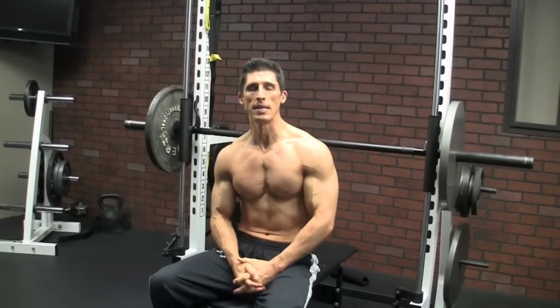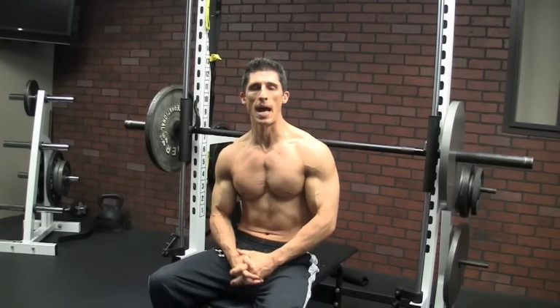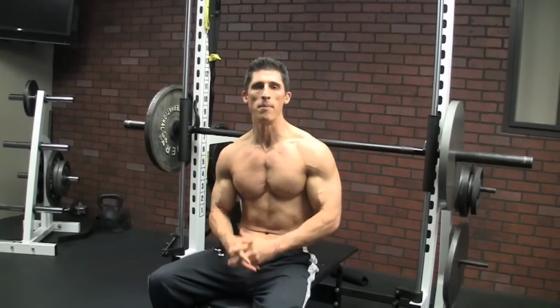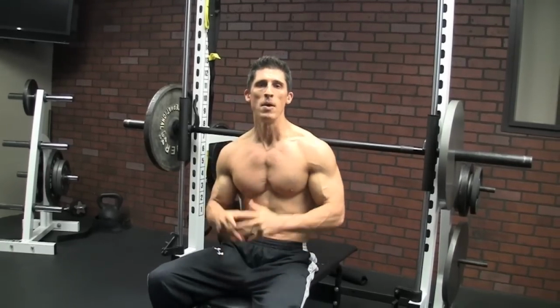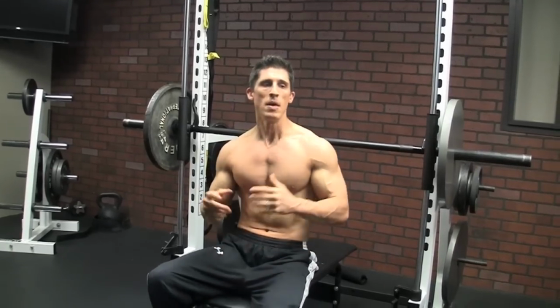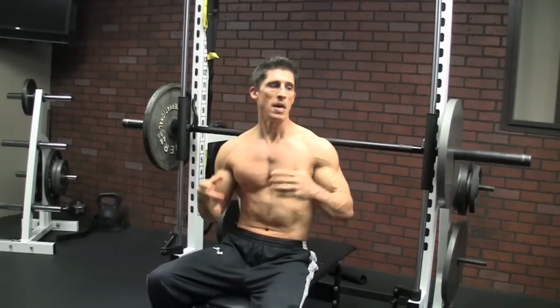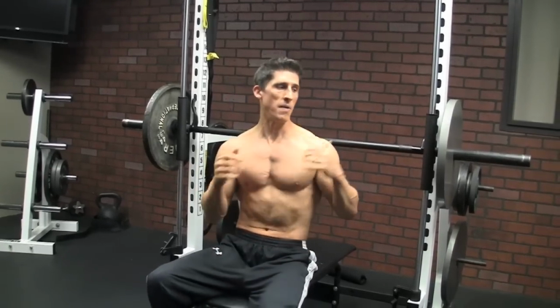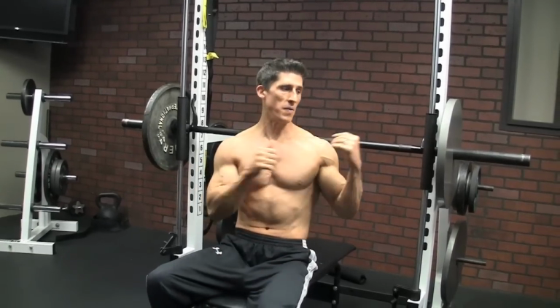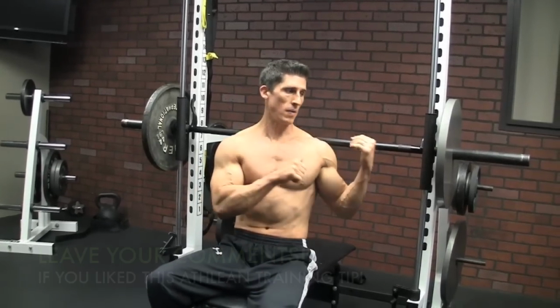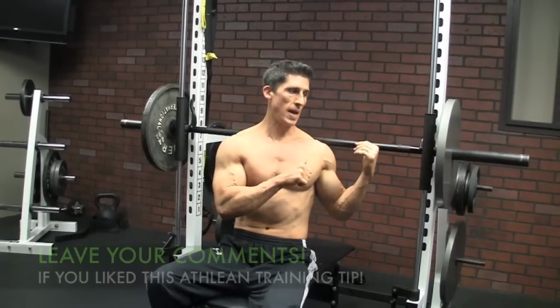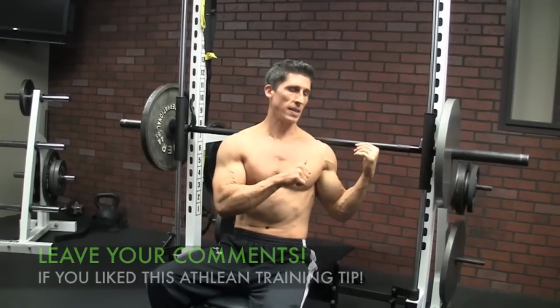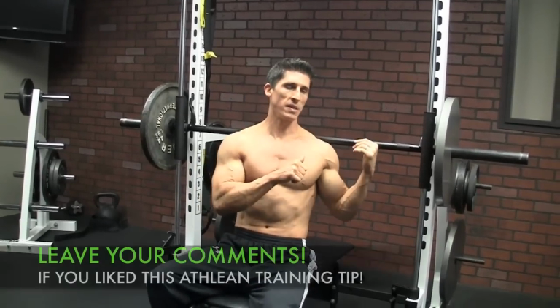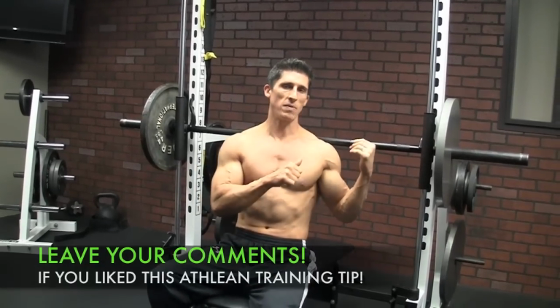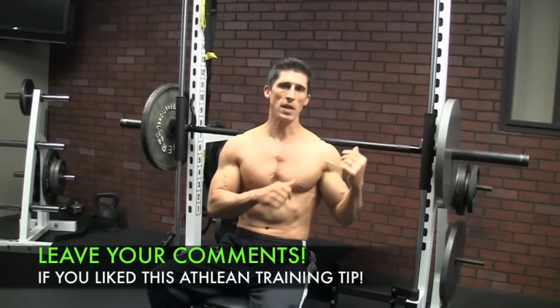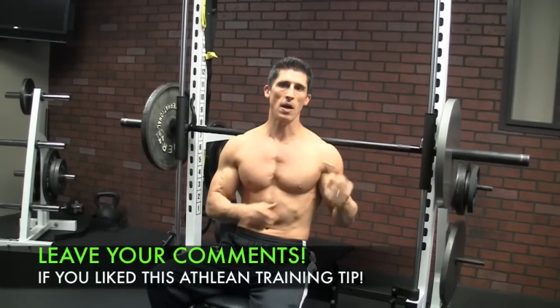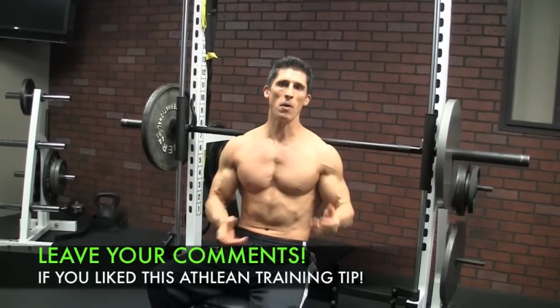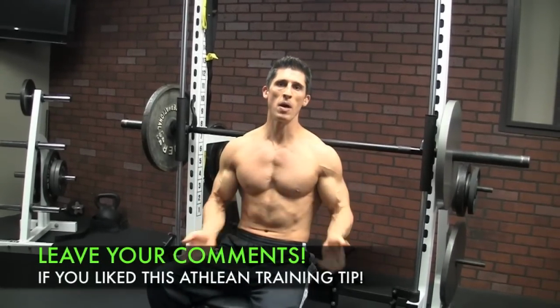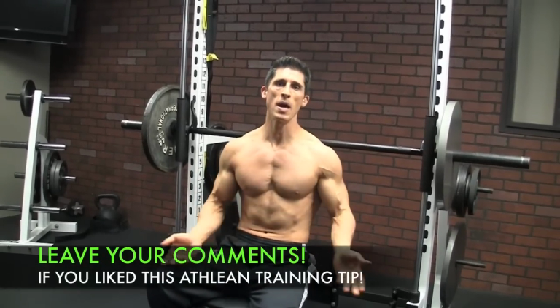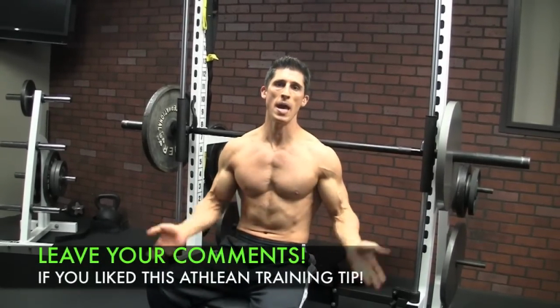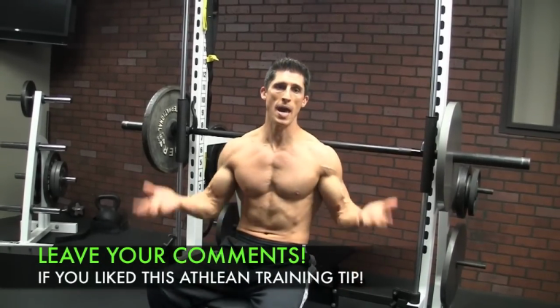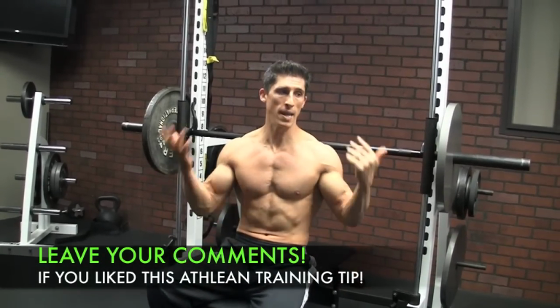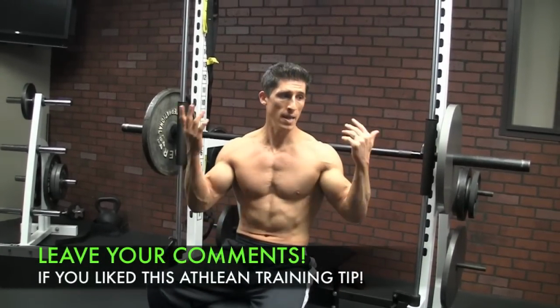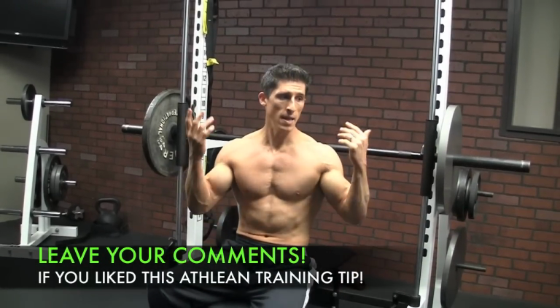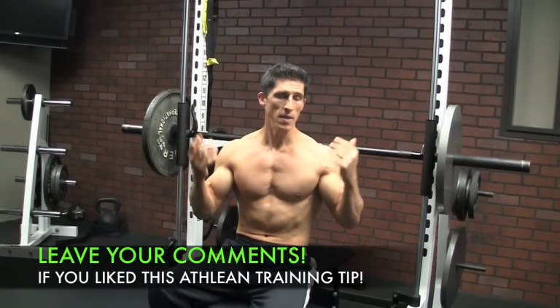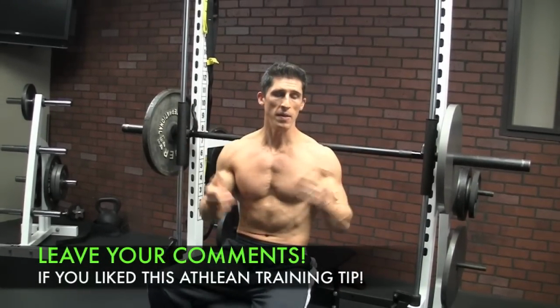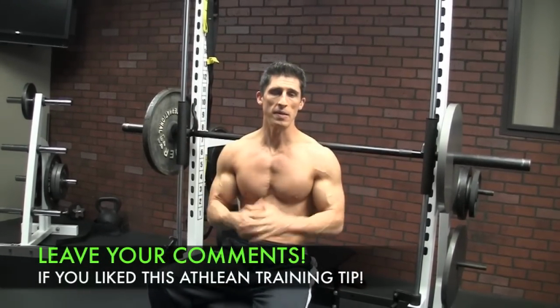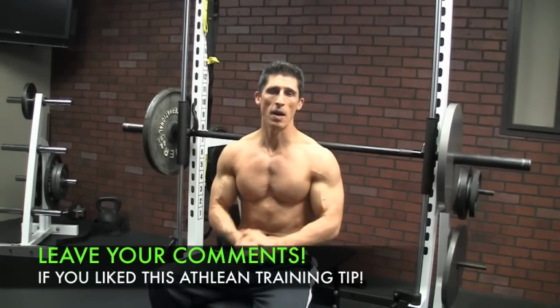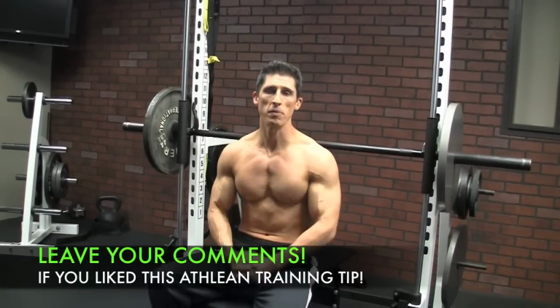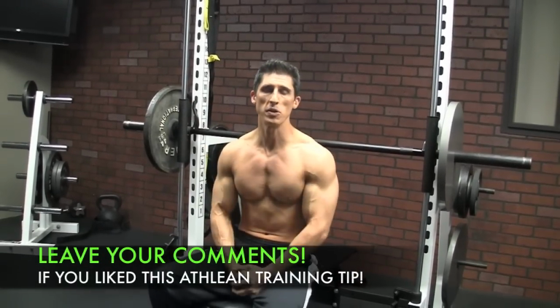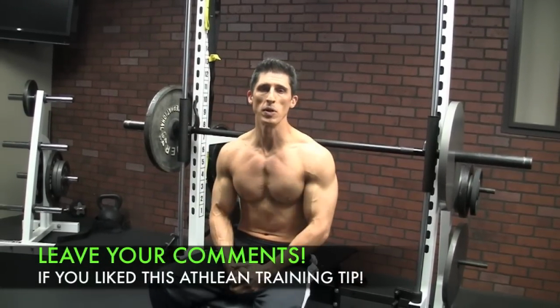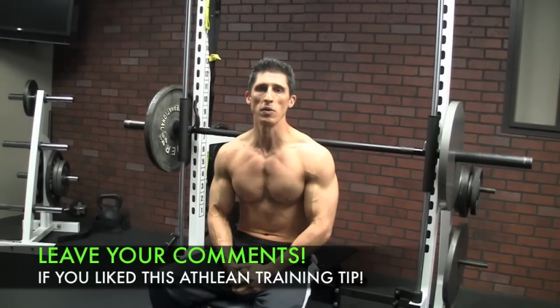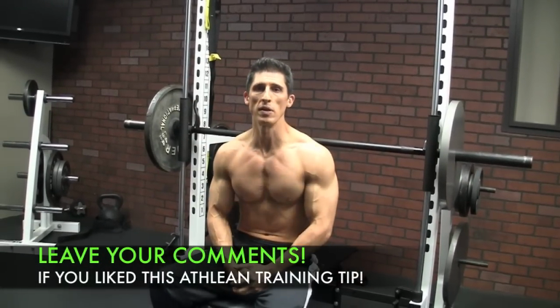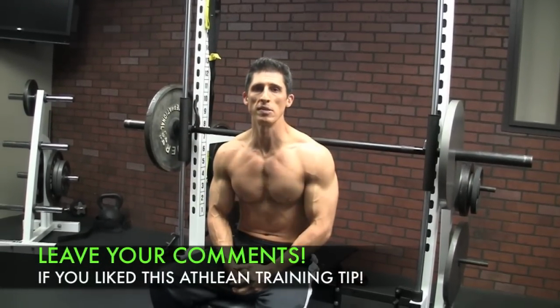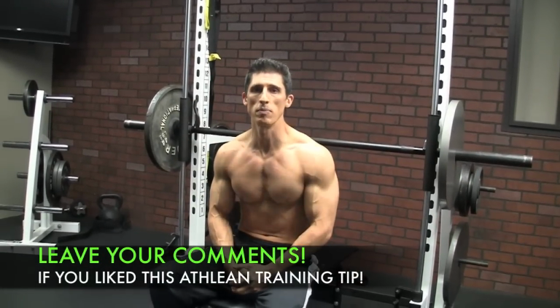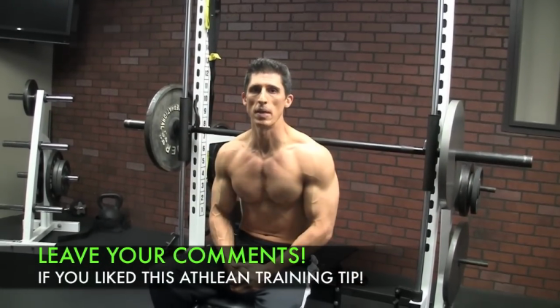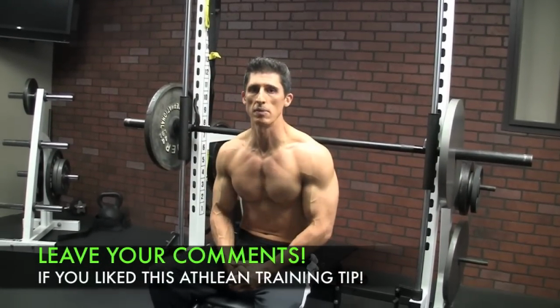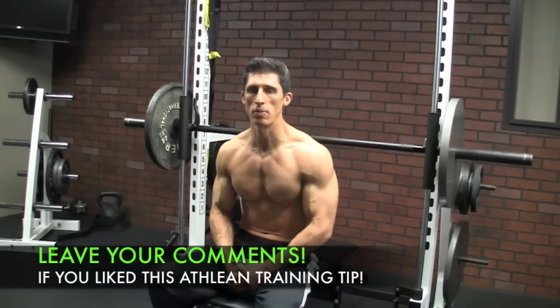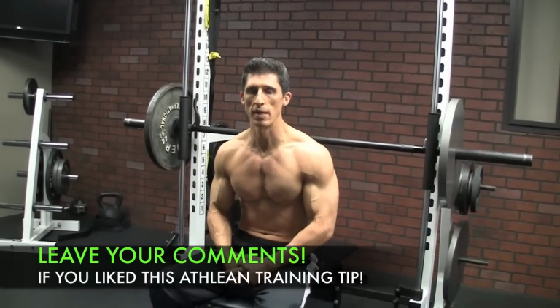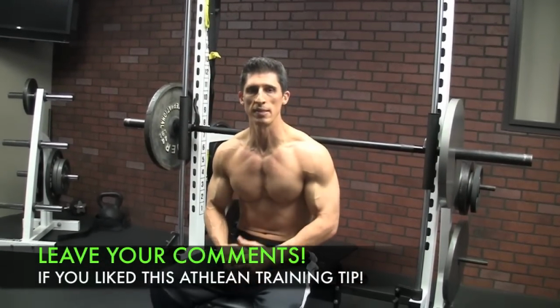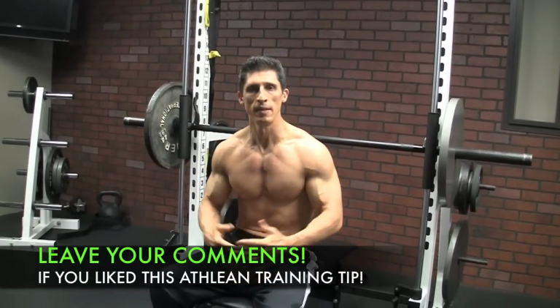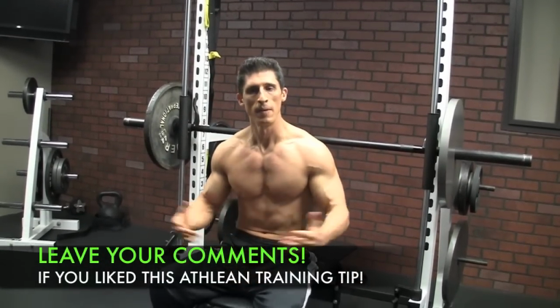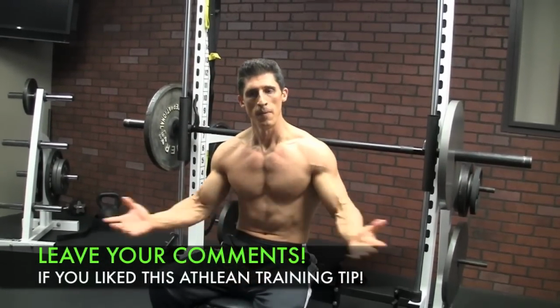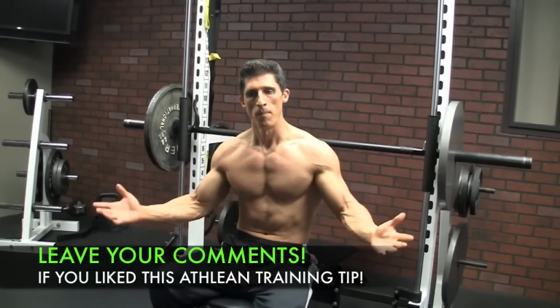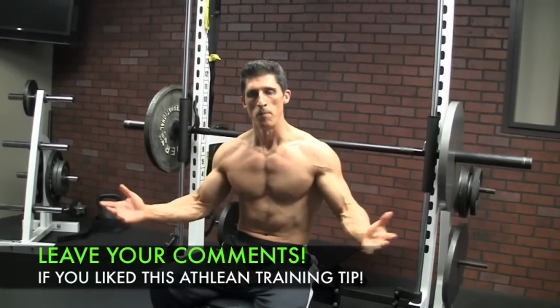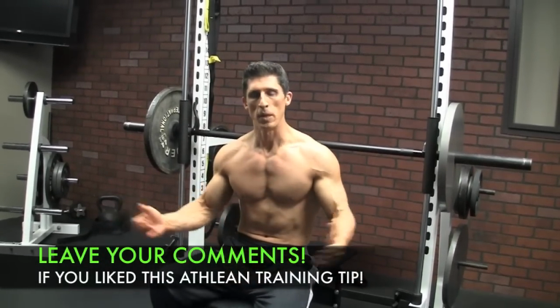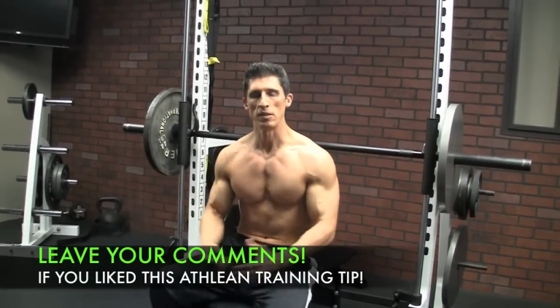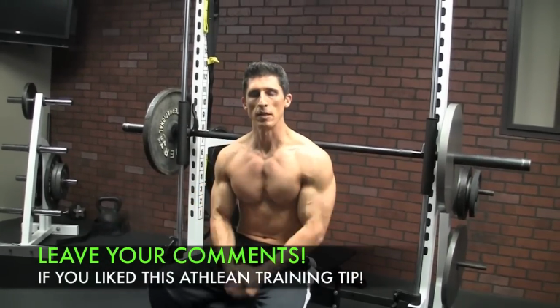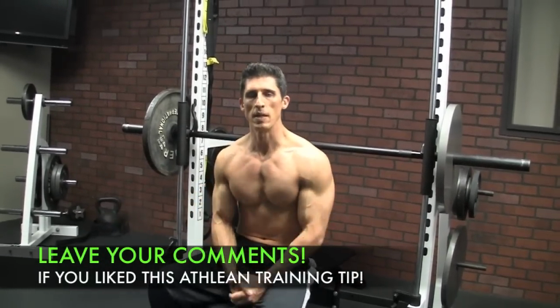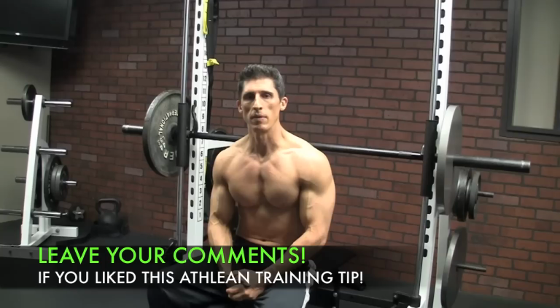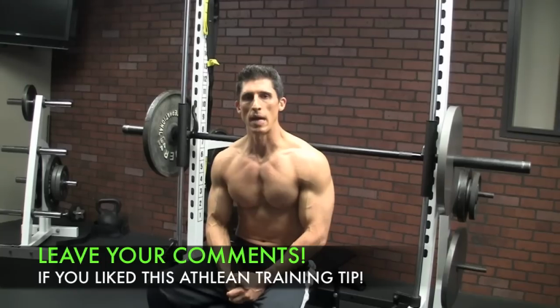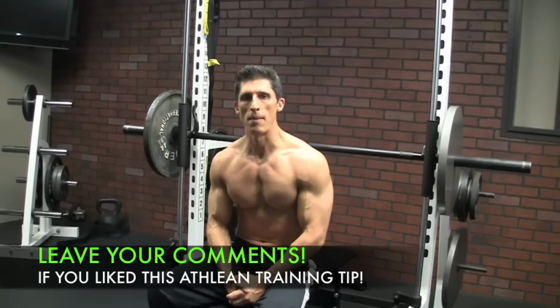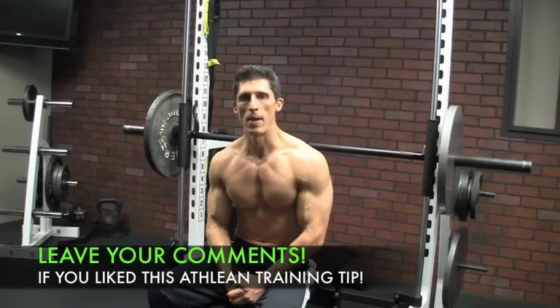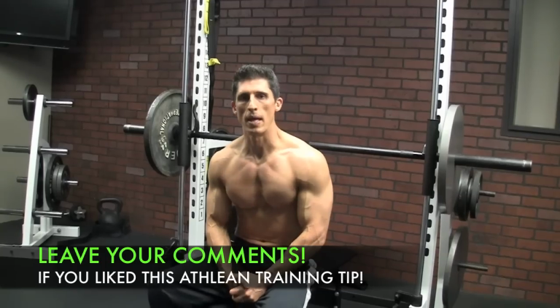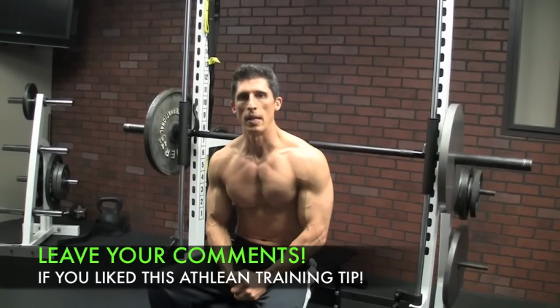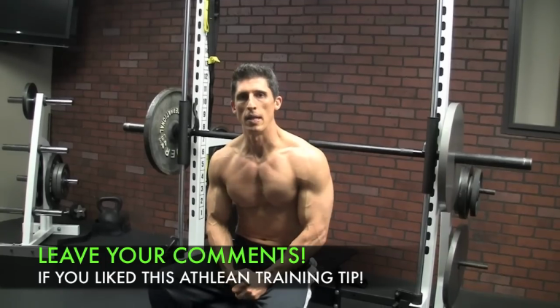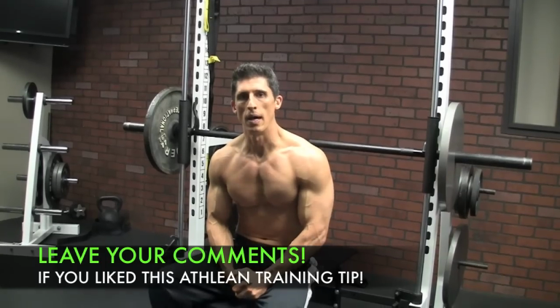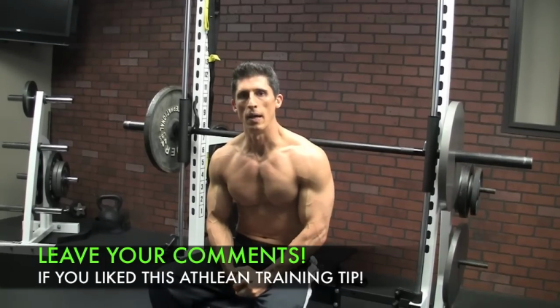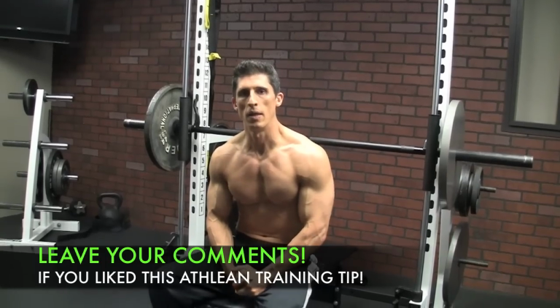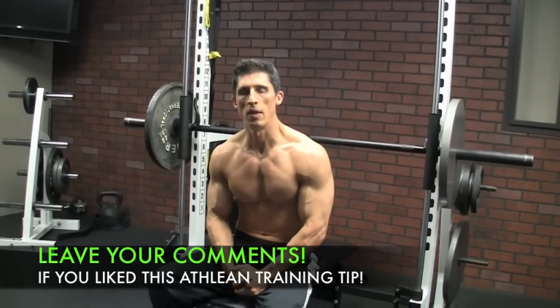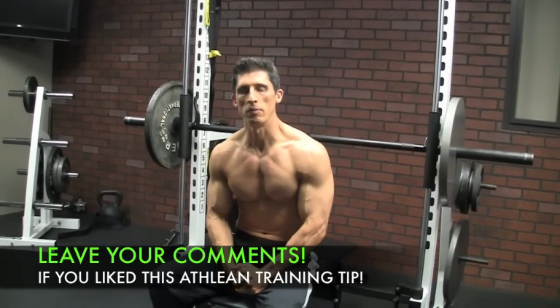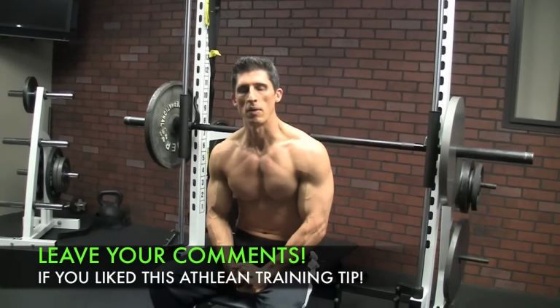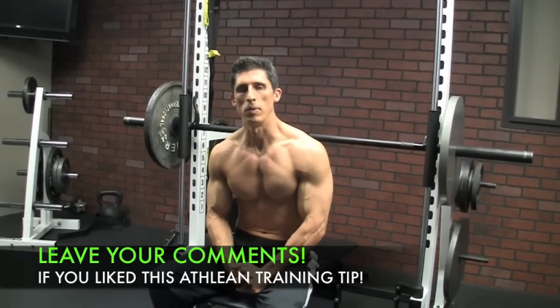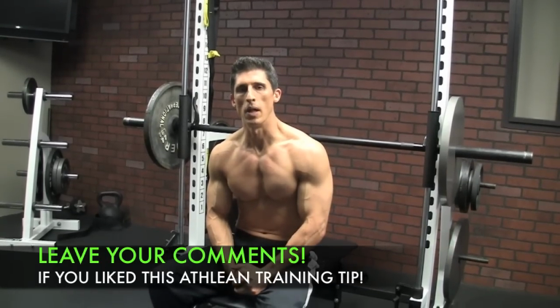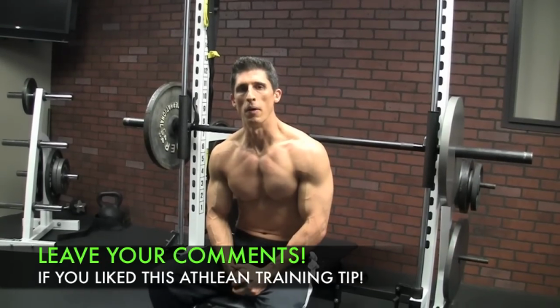In the meantime, if you like this video and it helps you increase your bench press, make sure you leave a comment and a thumbs up below.